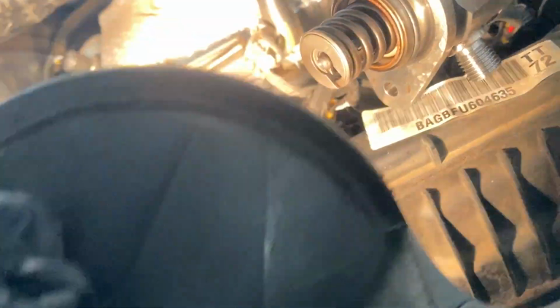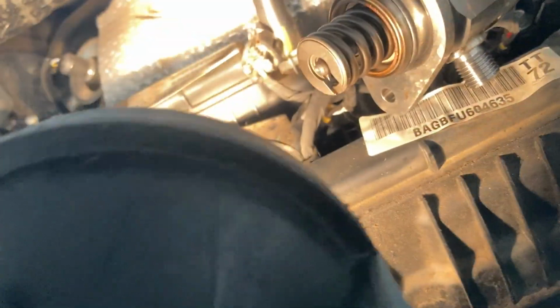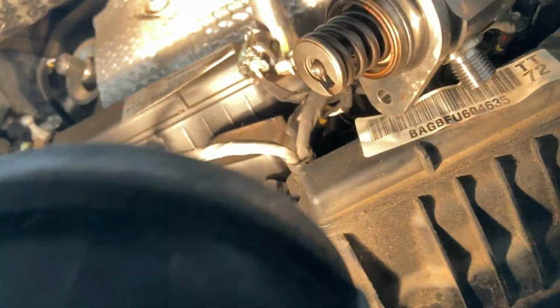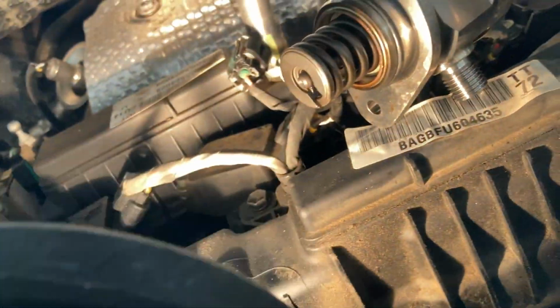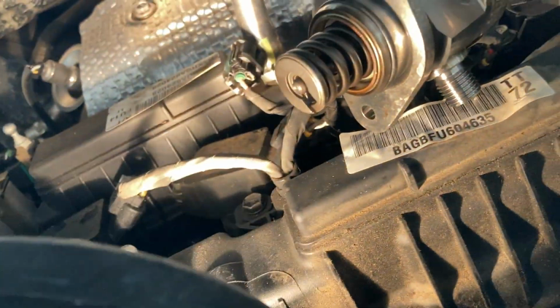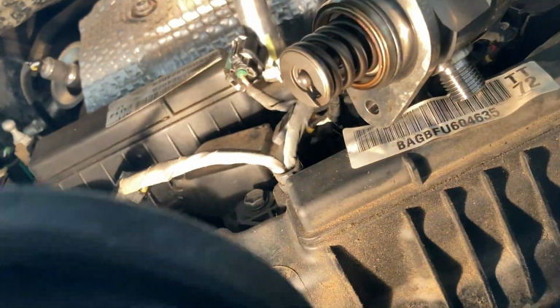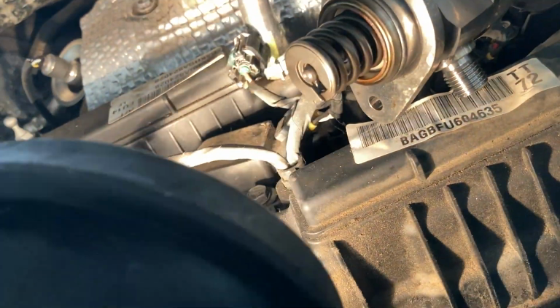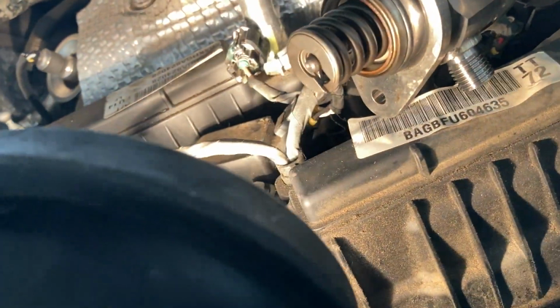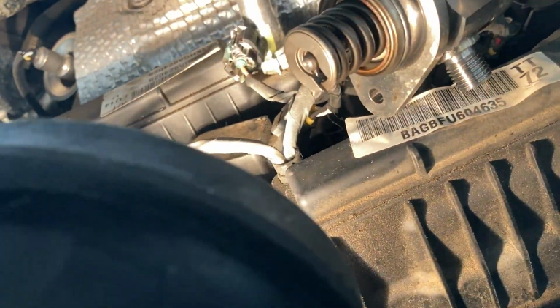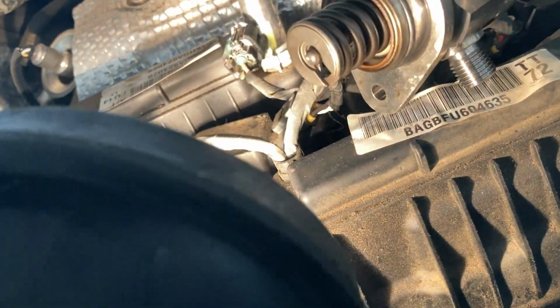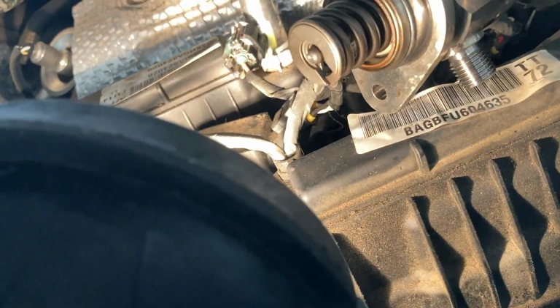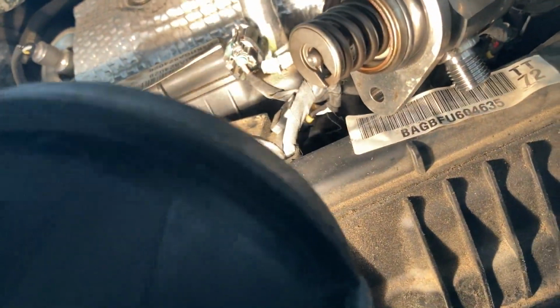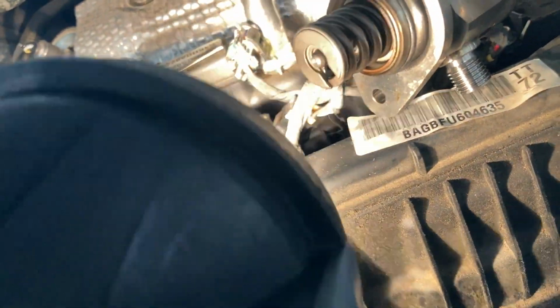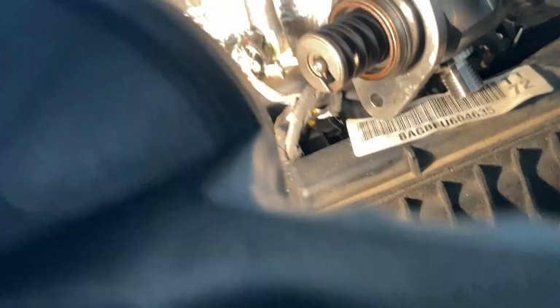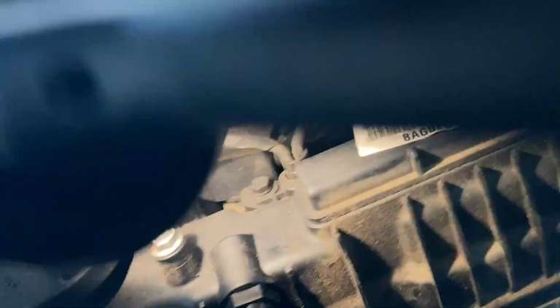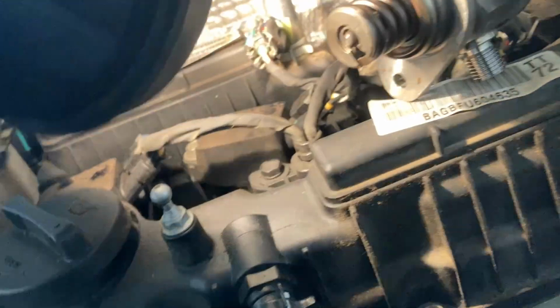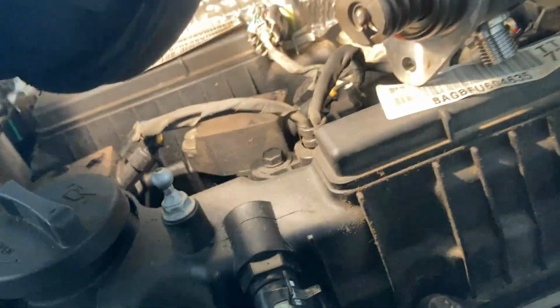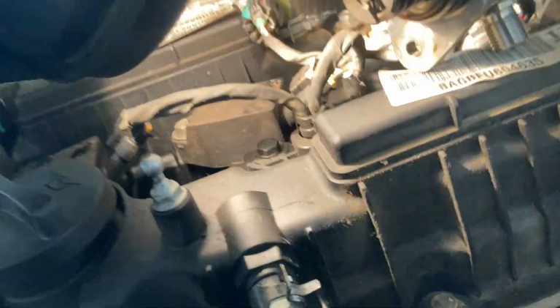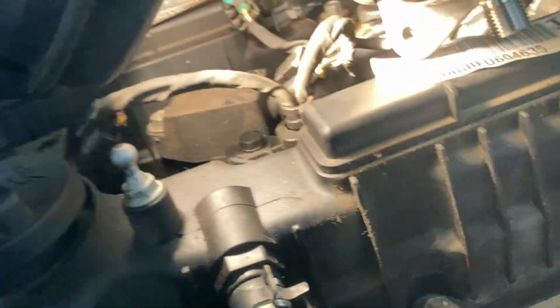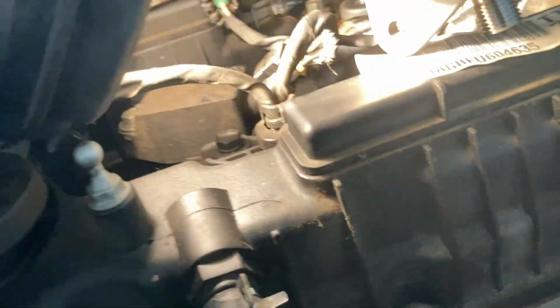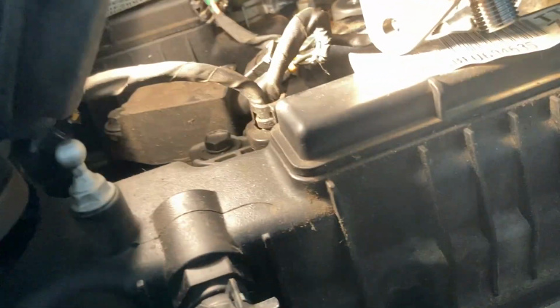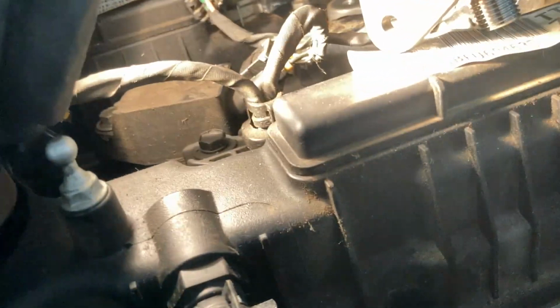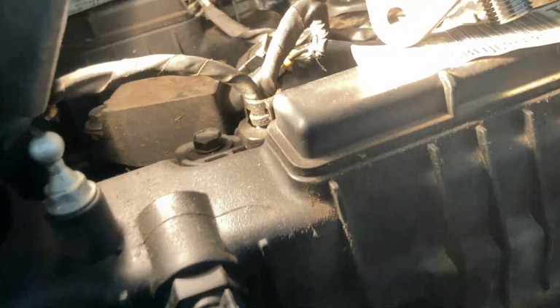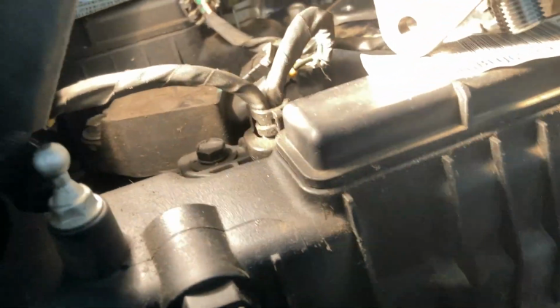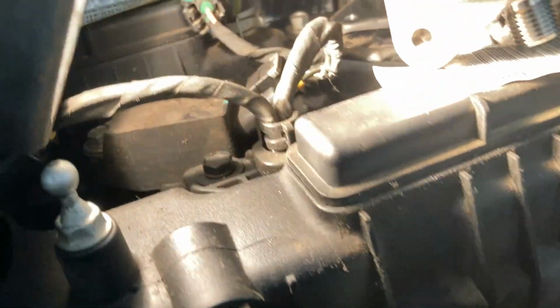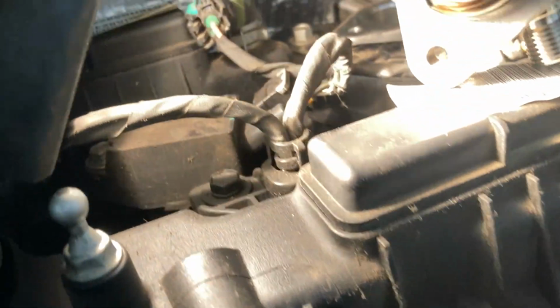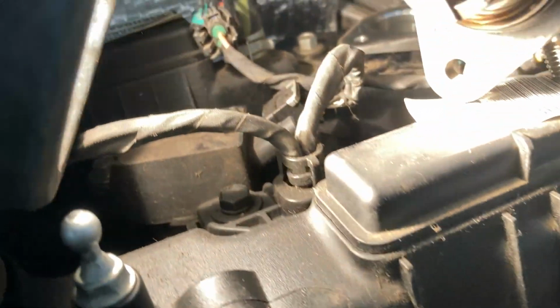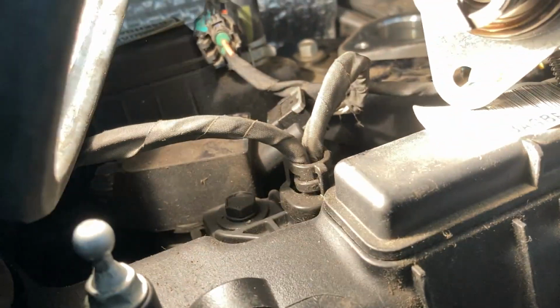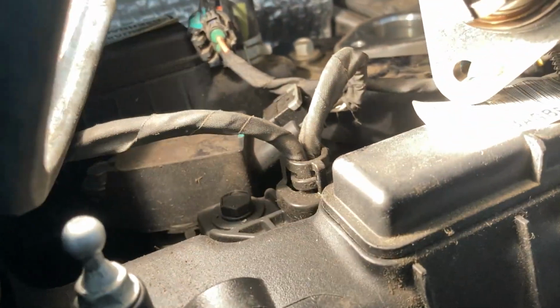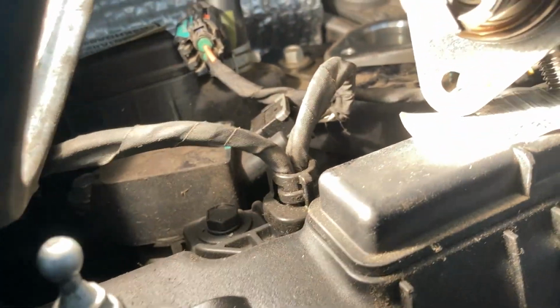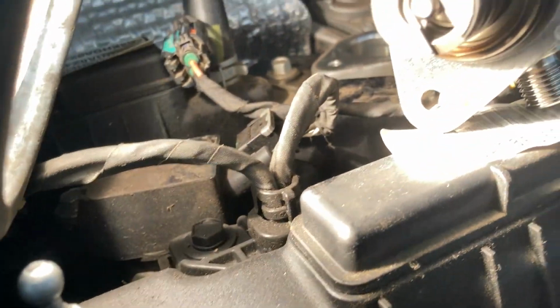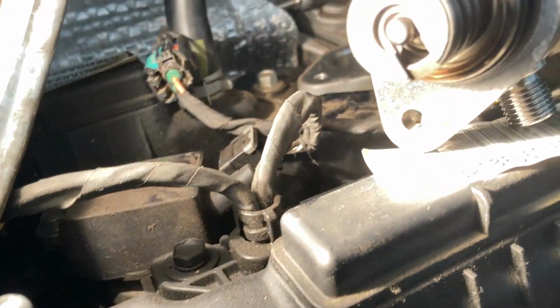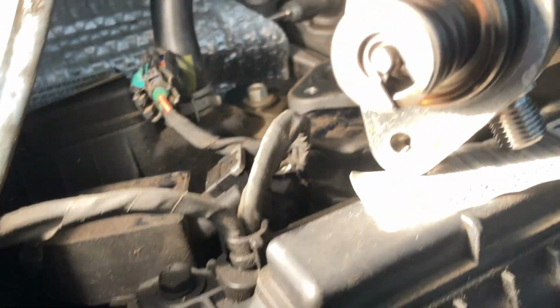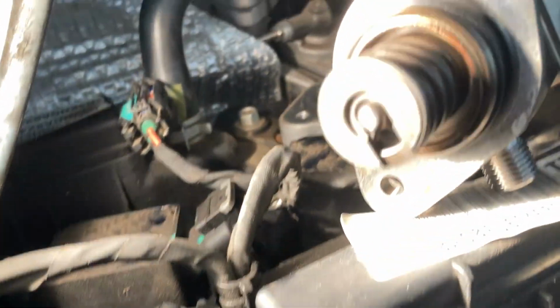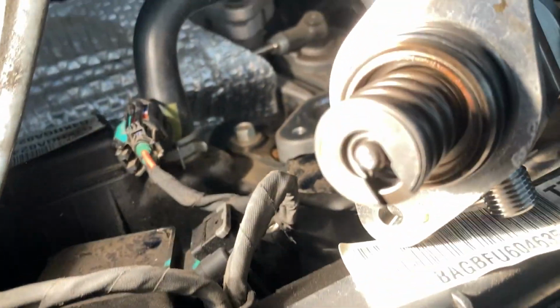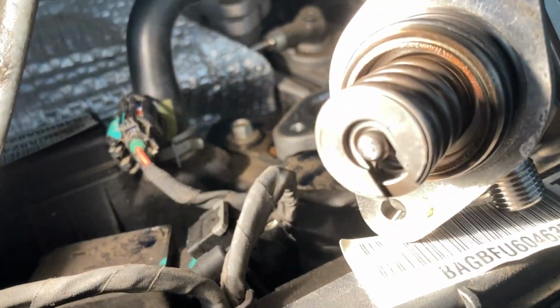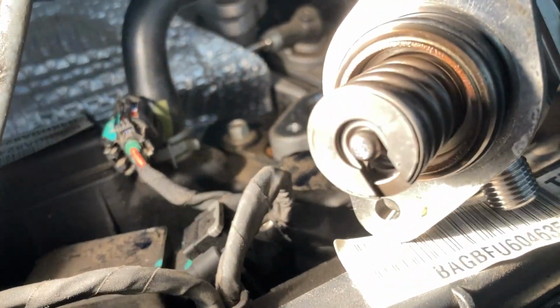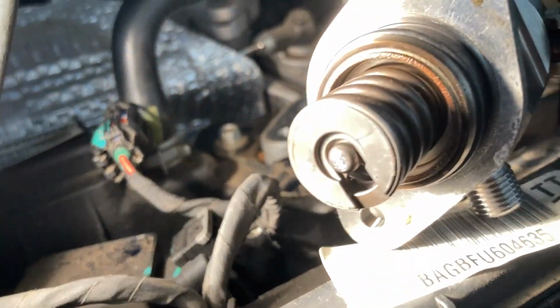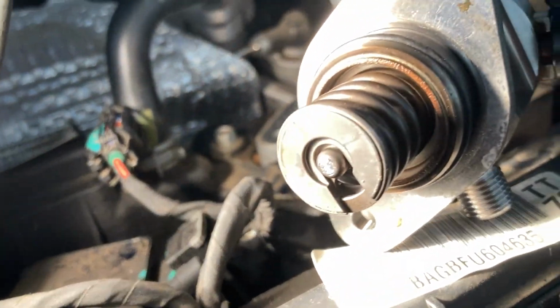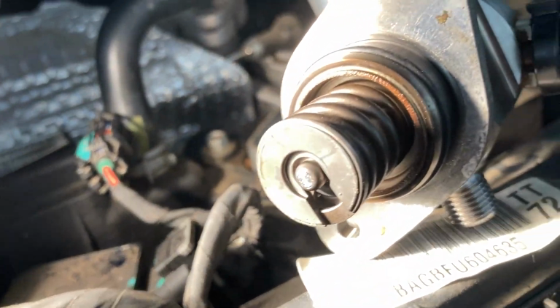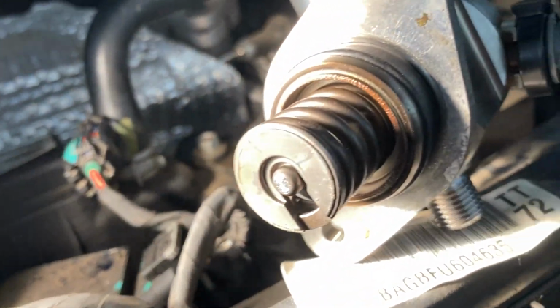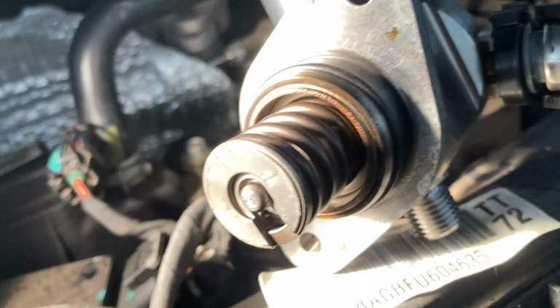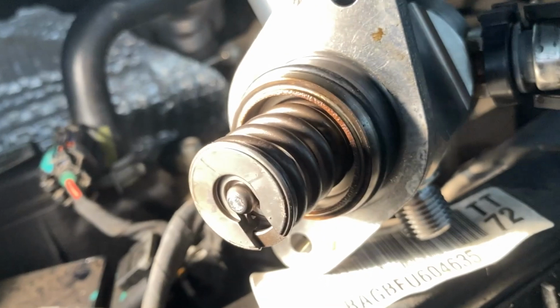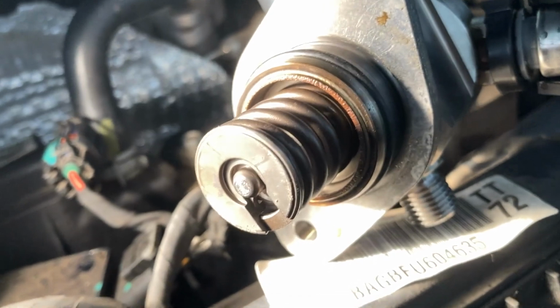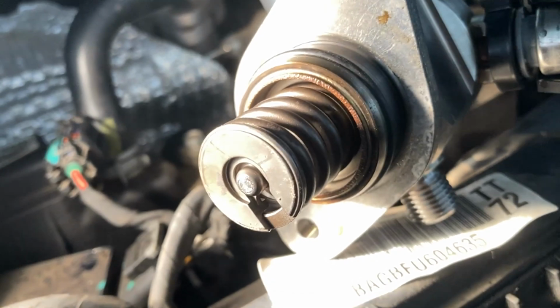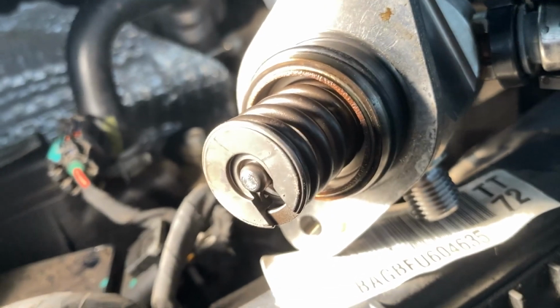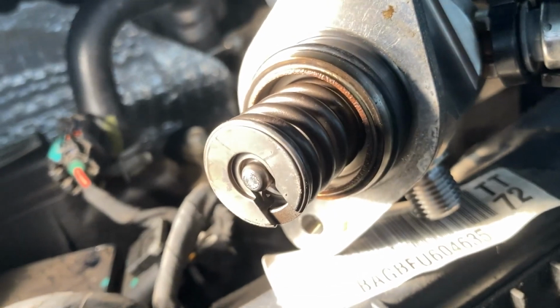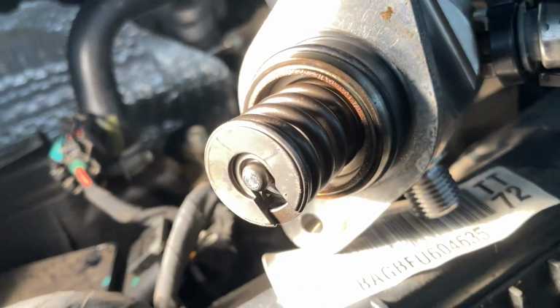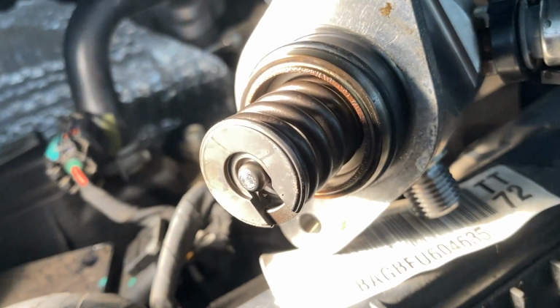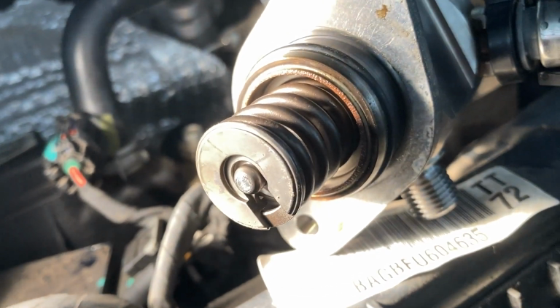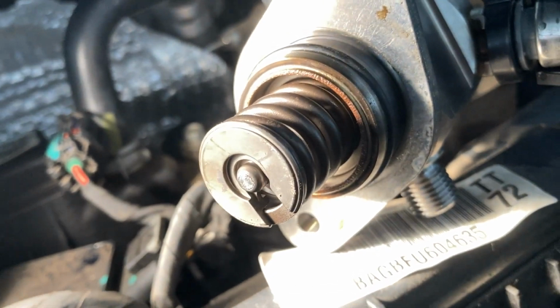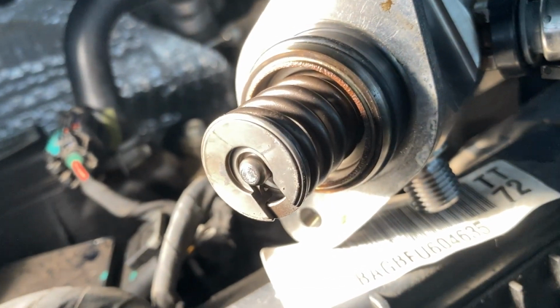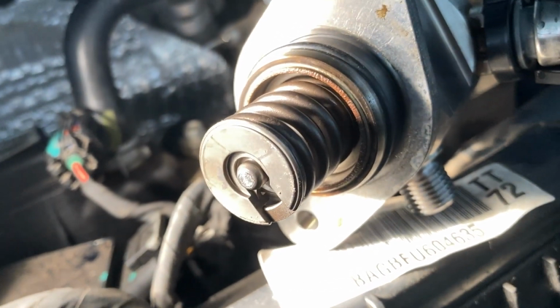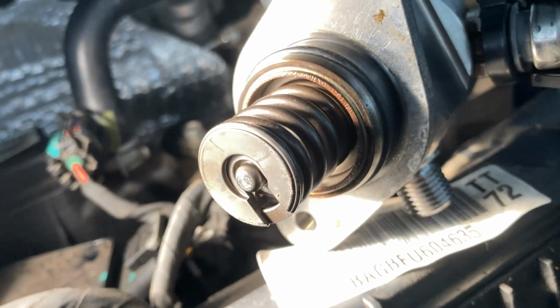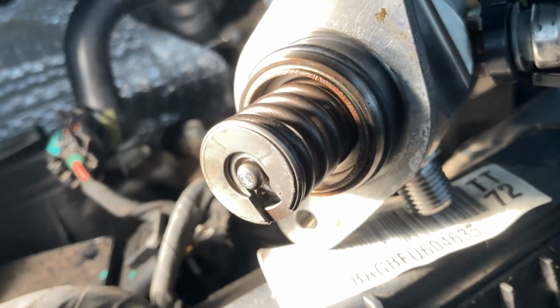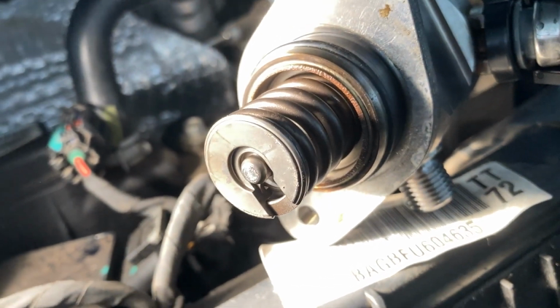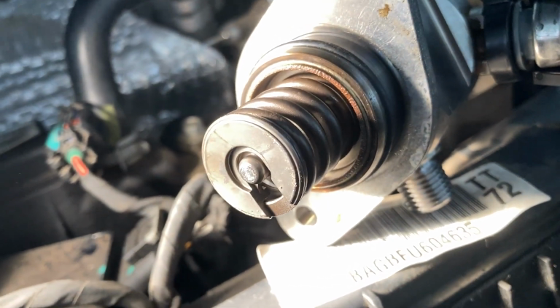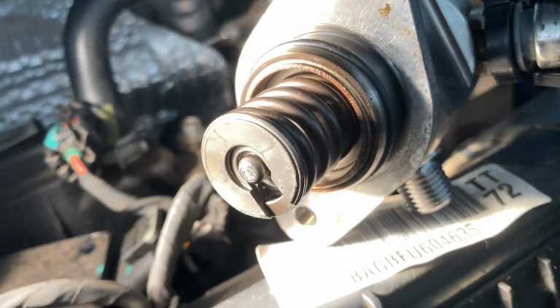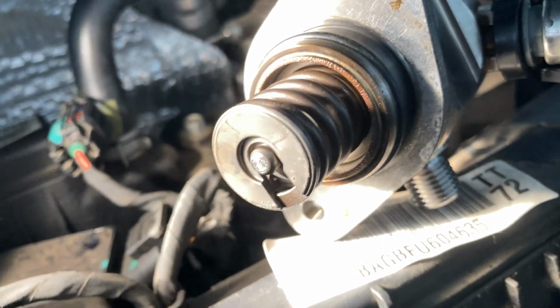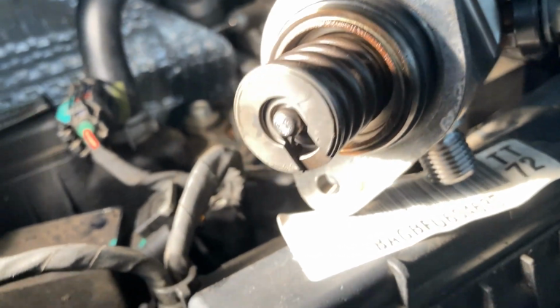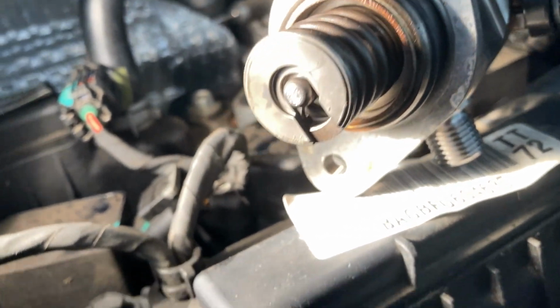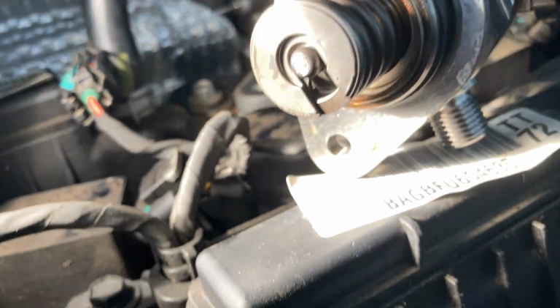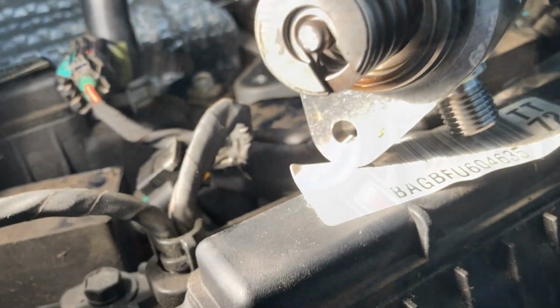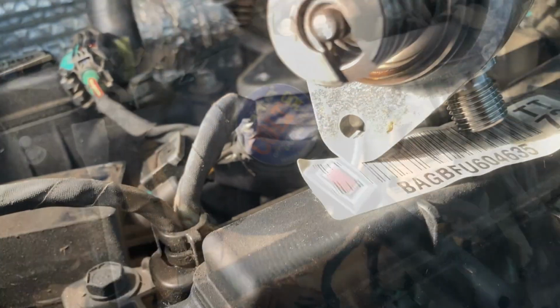Apparently this code is common for these pumps leaking fuel into the oil, and the oil does smell a bit like fuel.